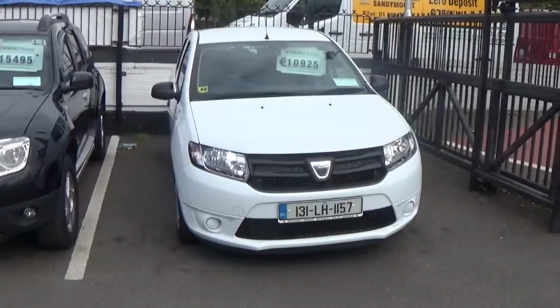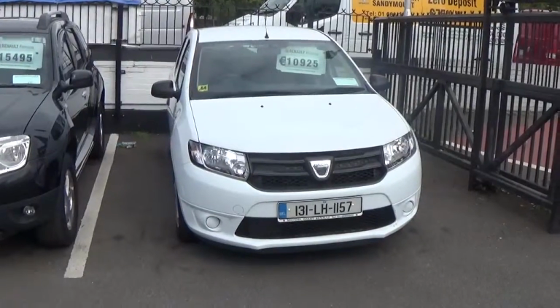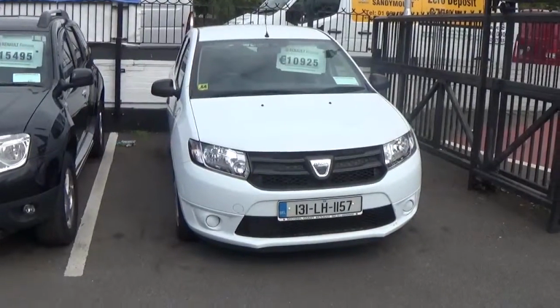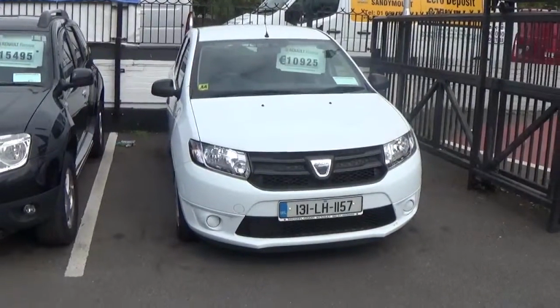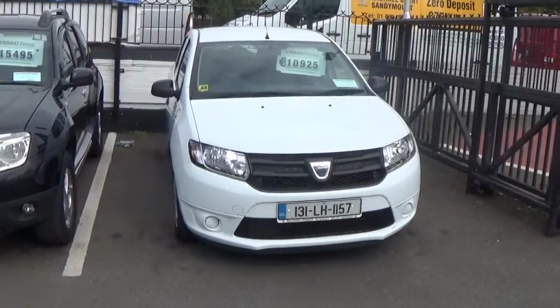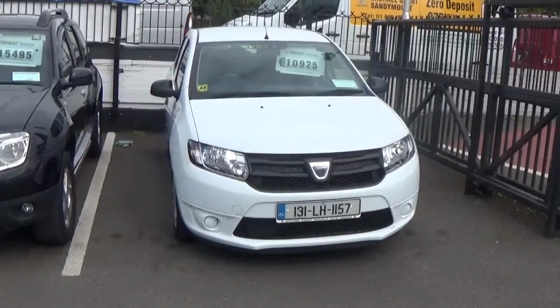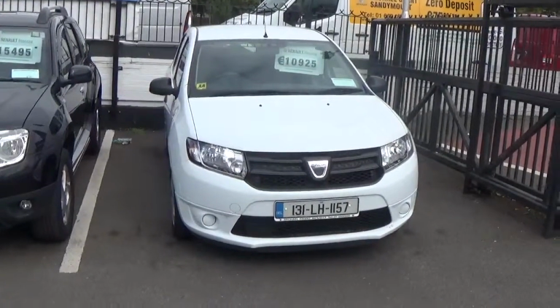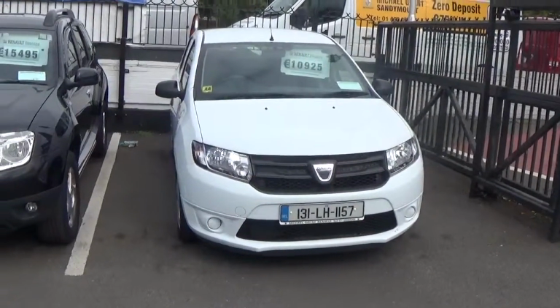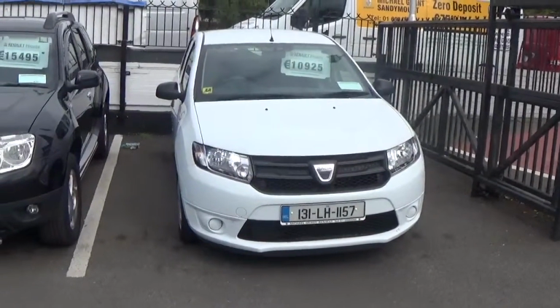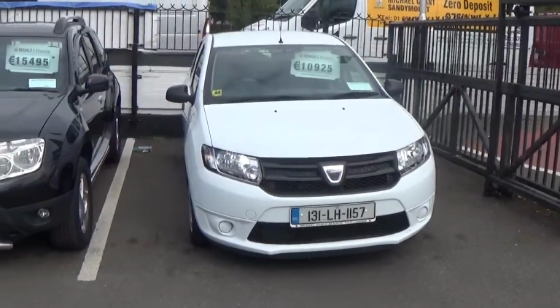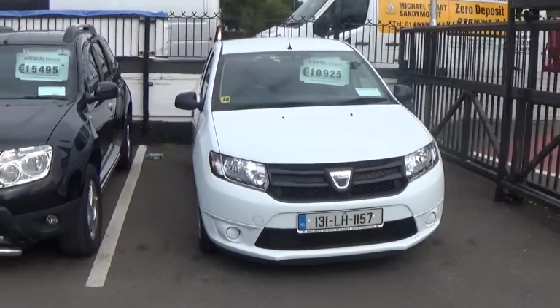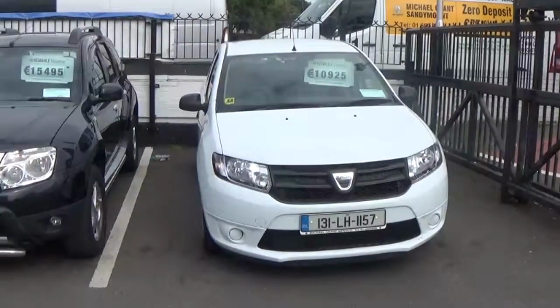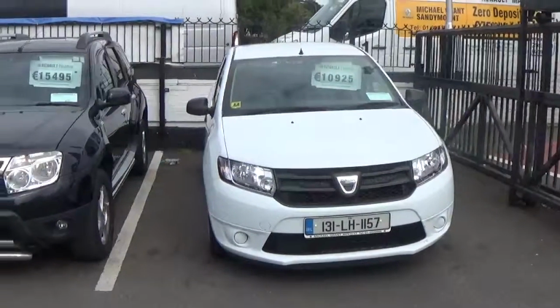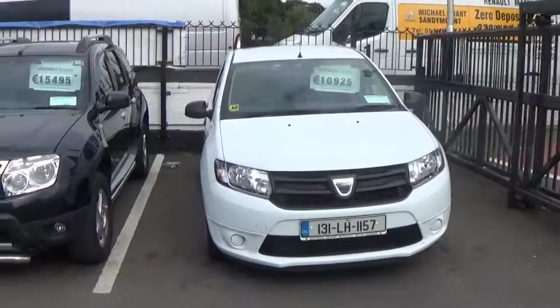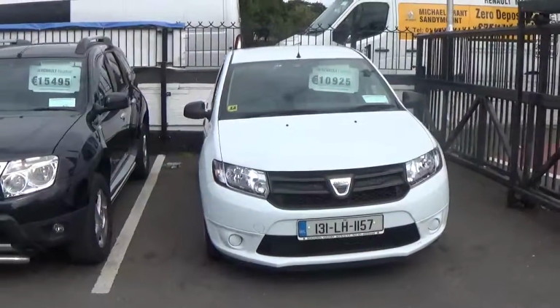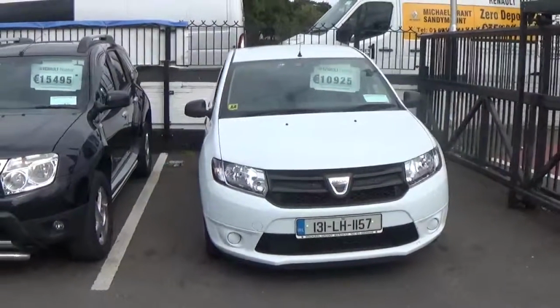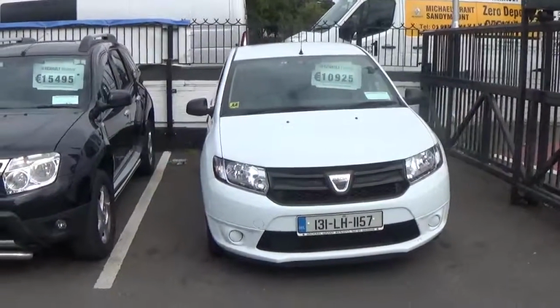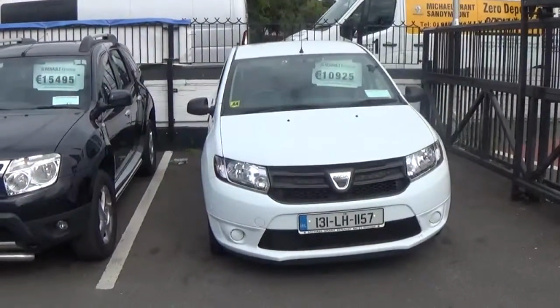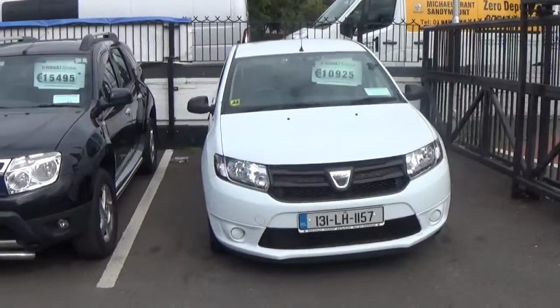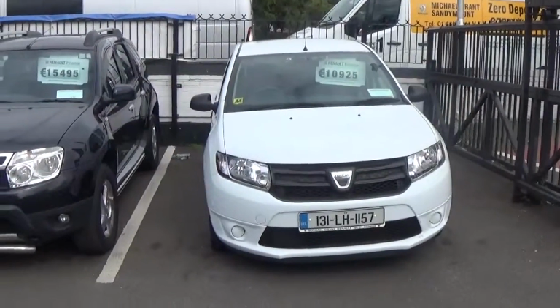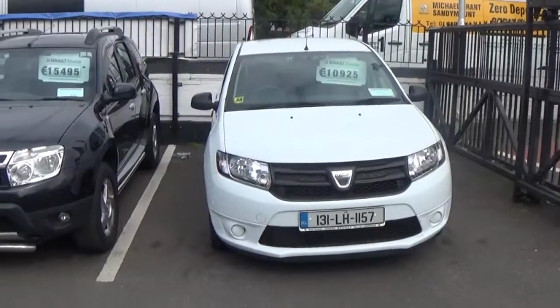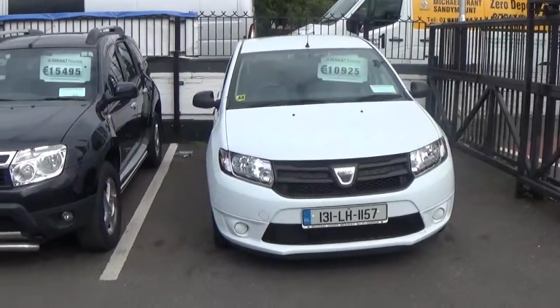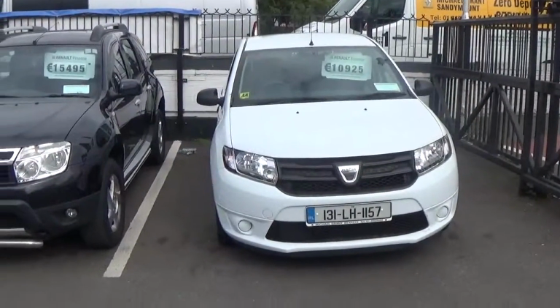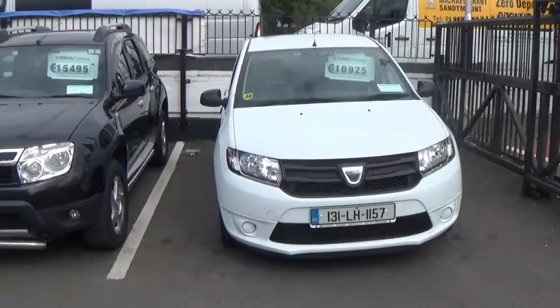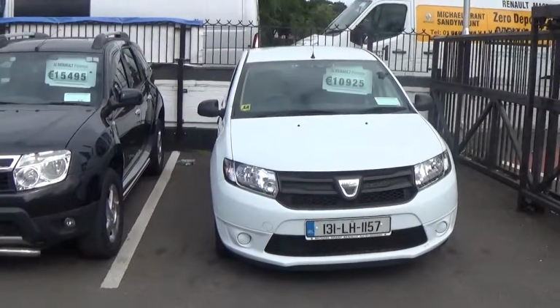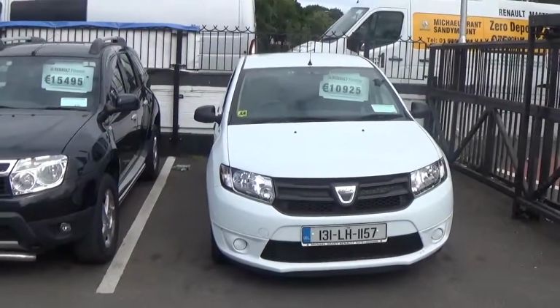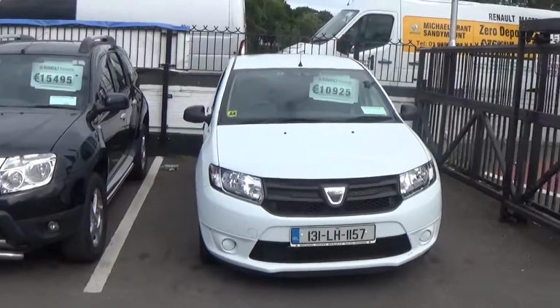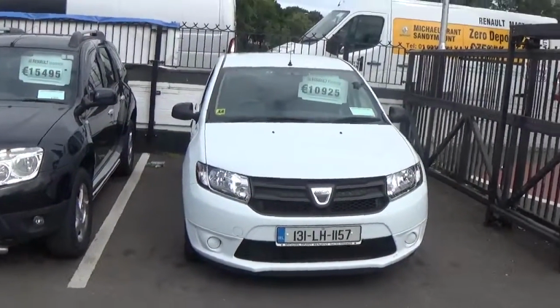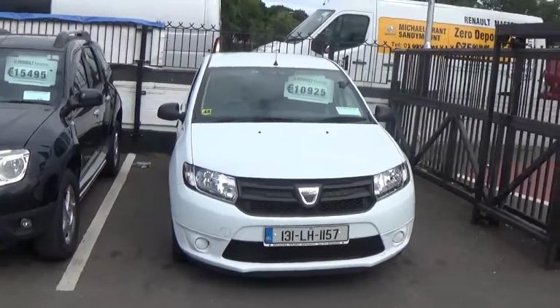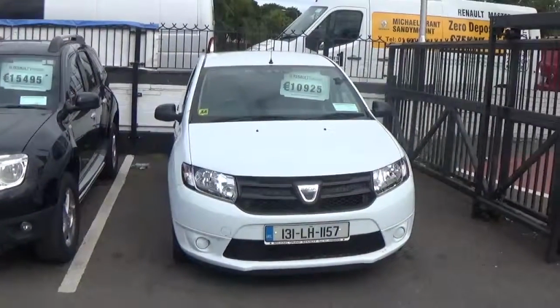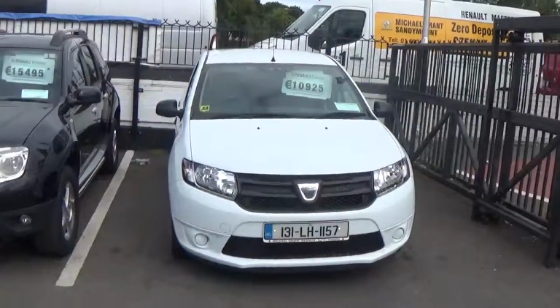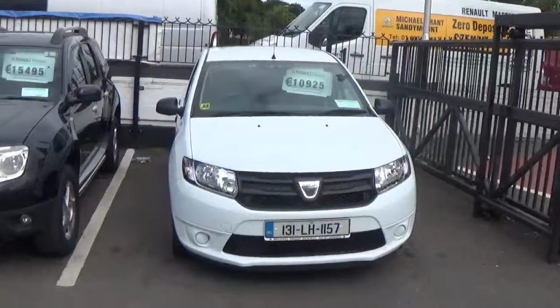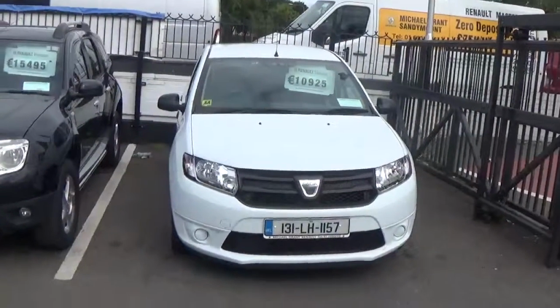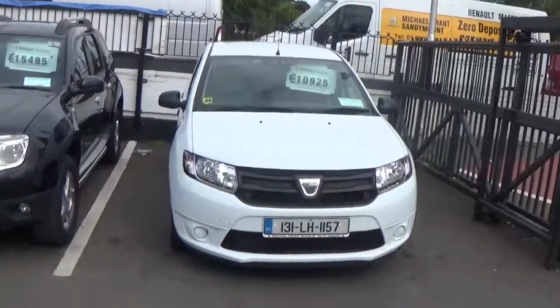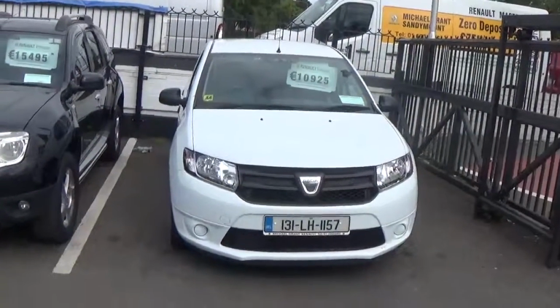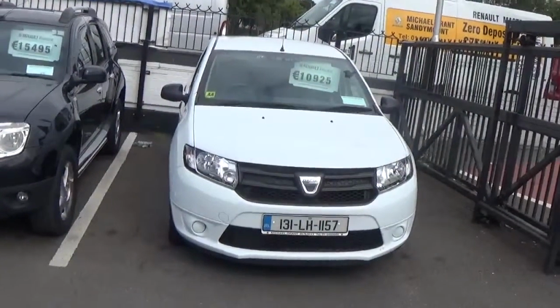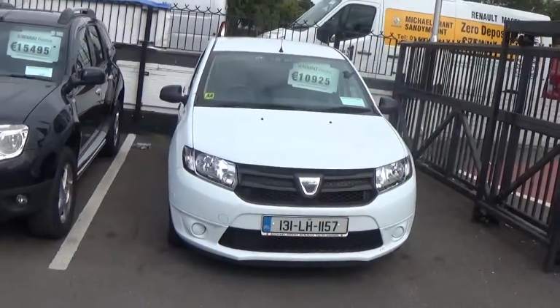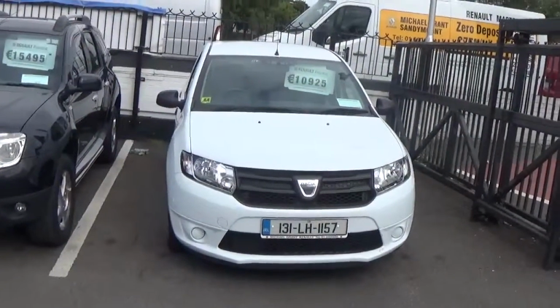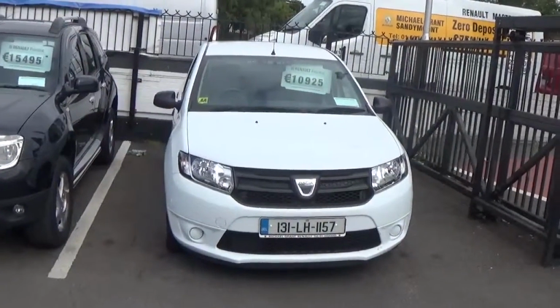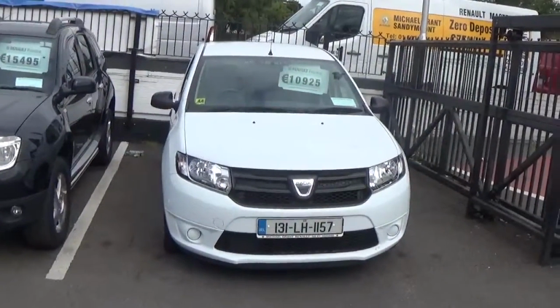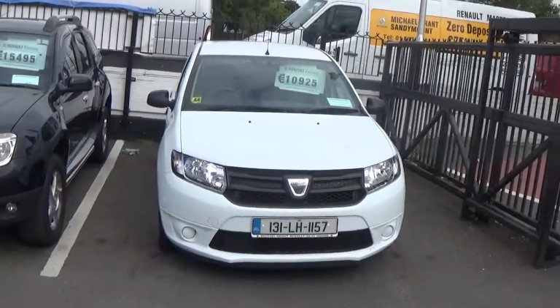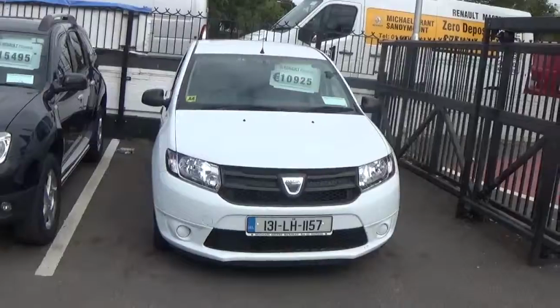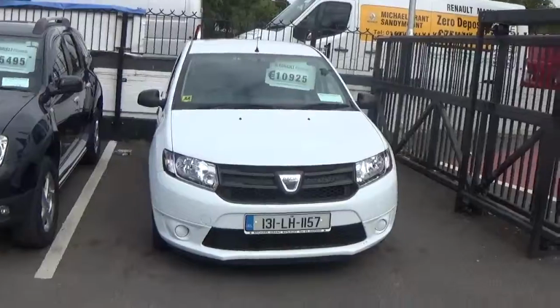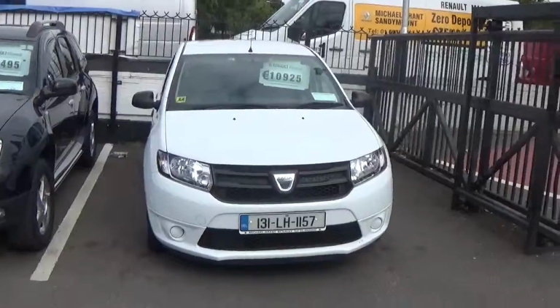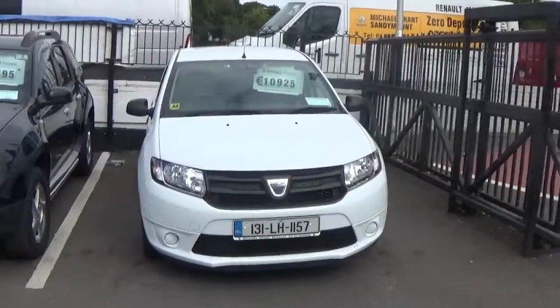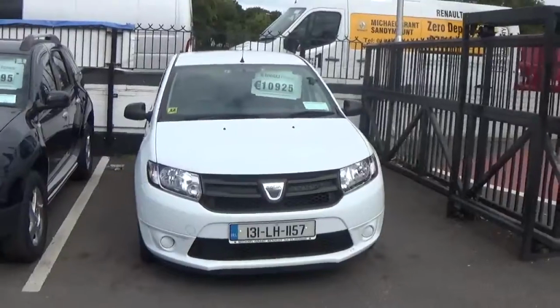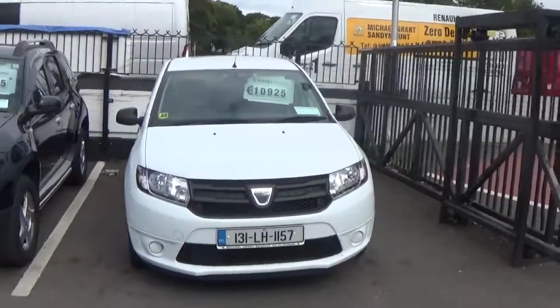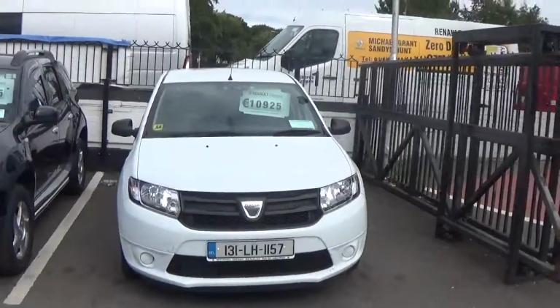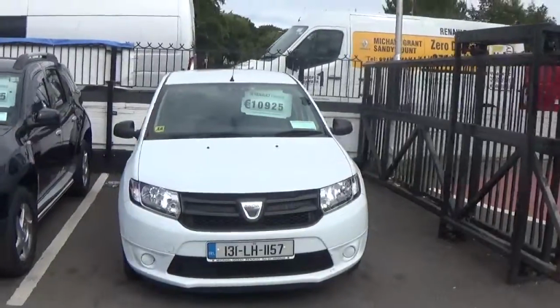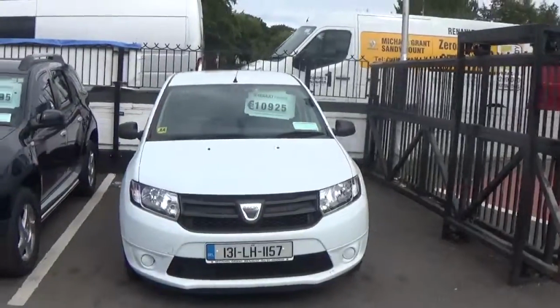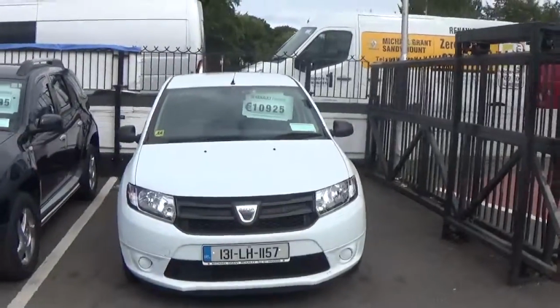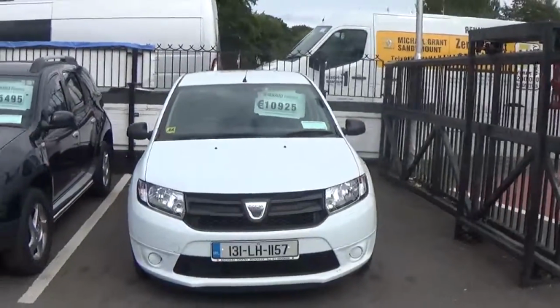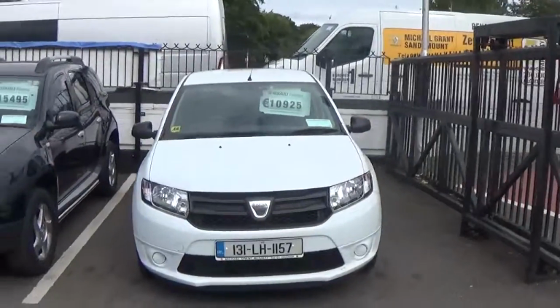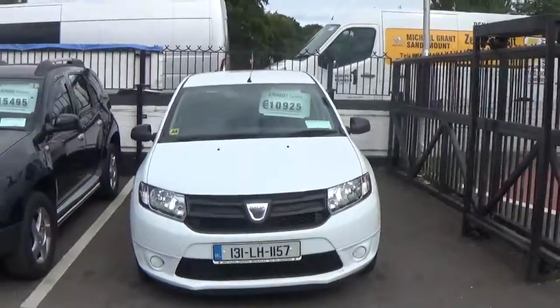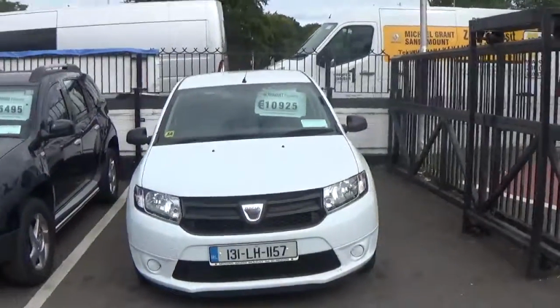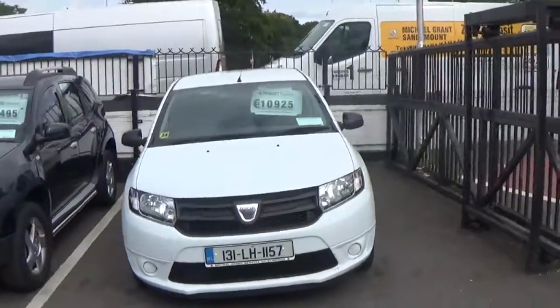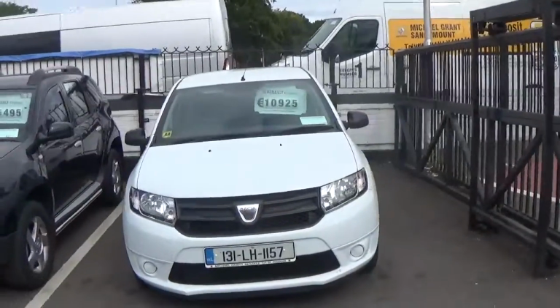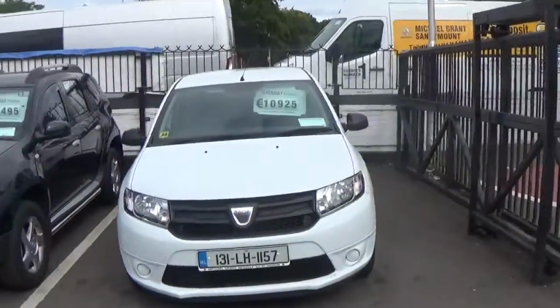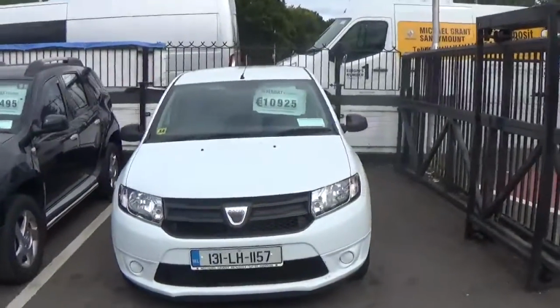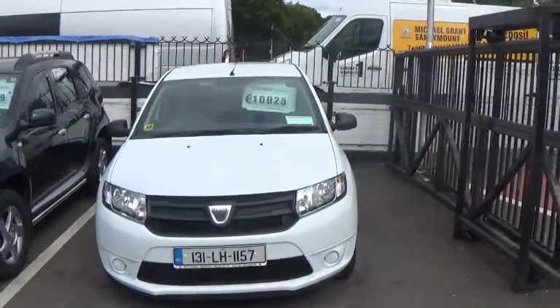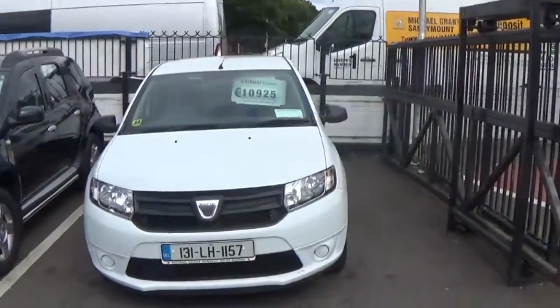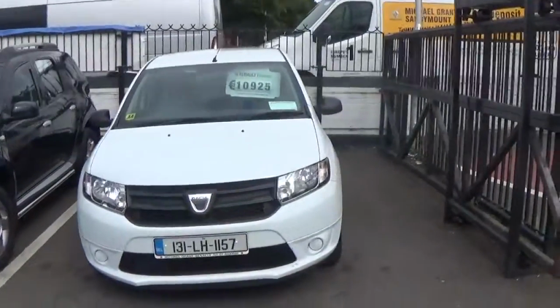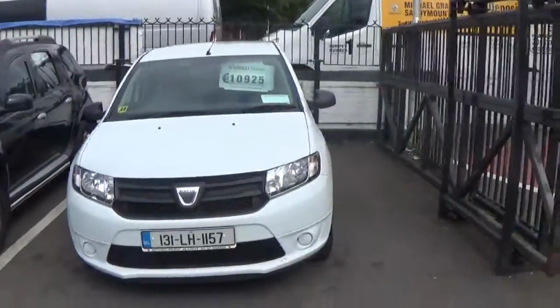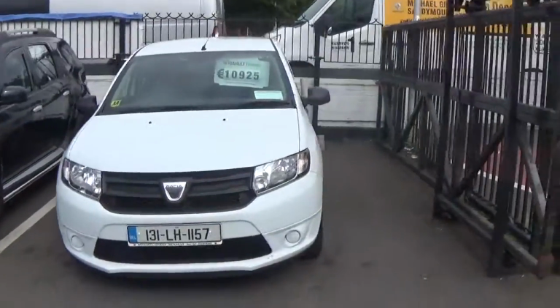Hi Andrew, Matt here and Michael Grant just responding to your chat, sending you over this video of the 131 diesel Sandero we have.